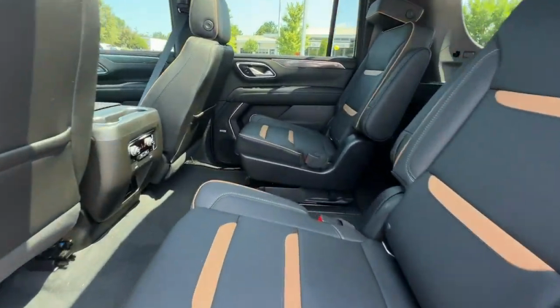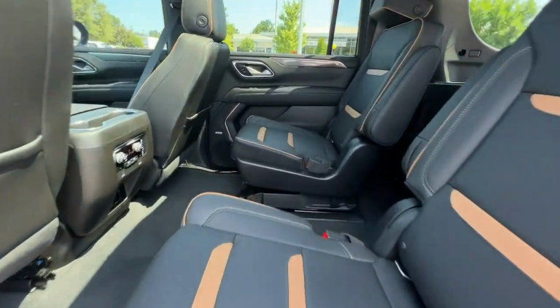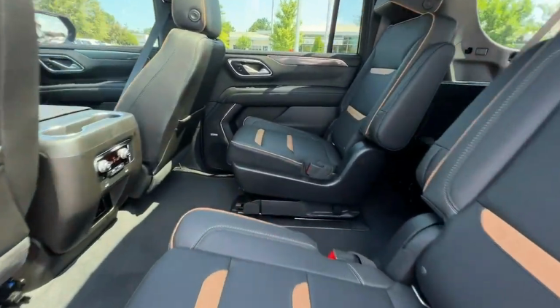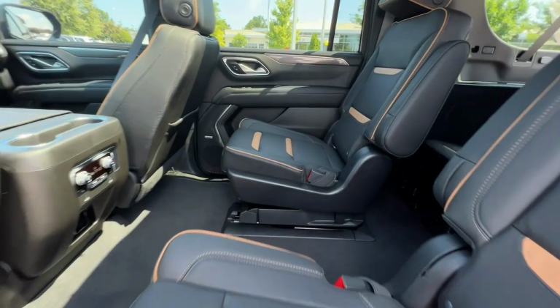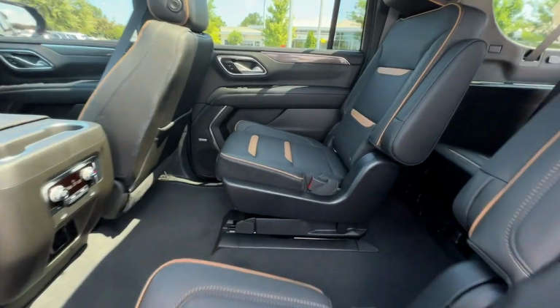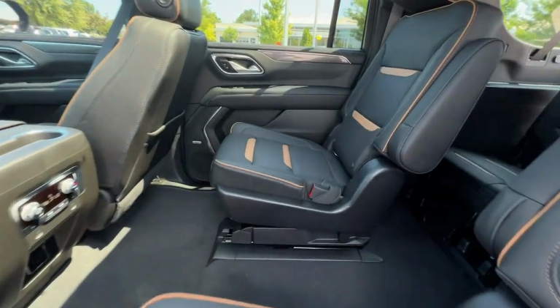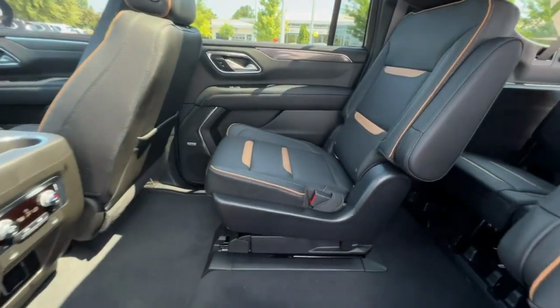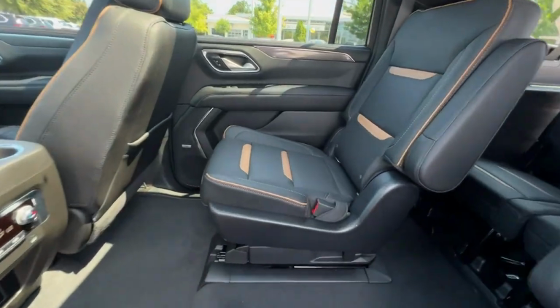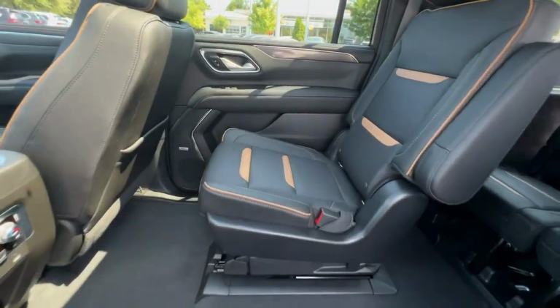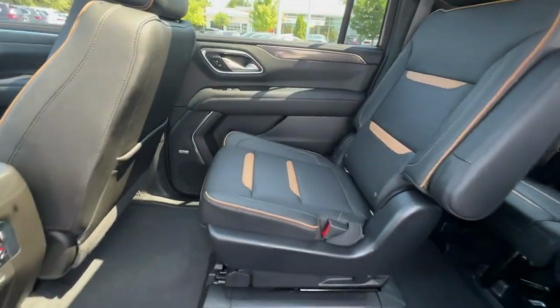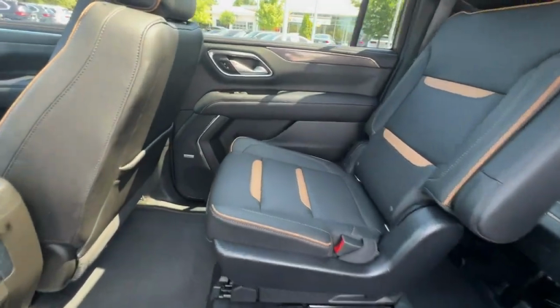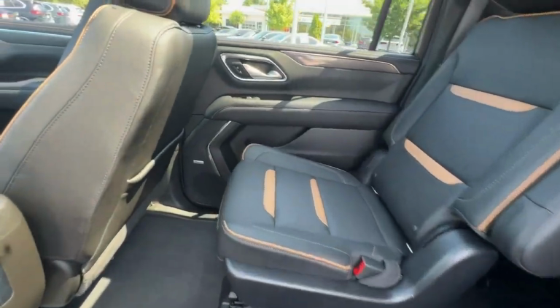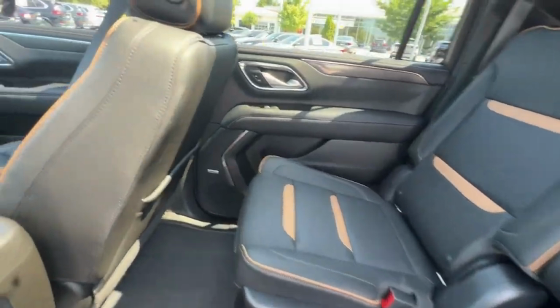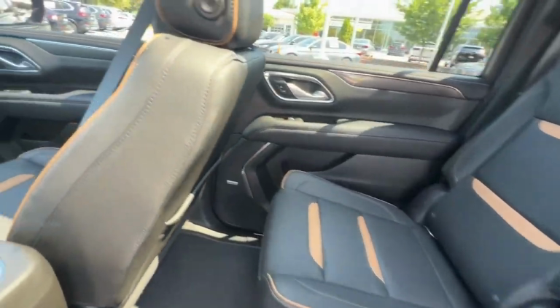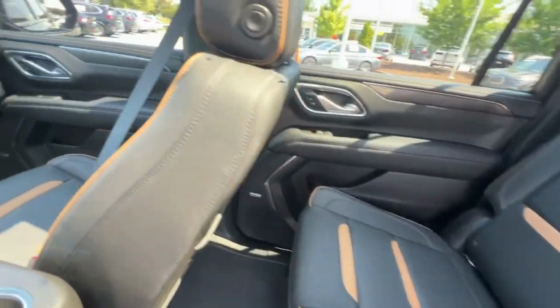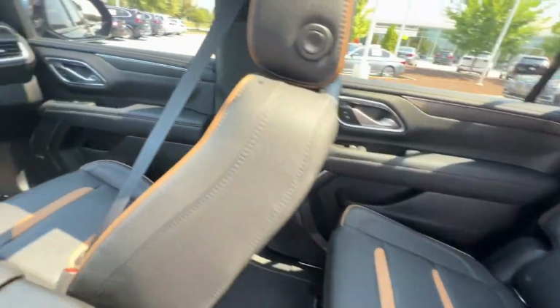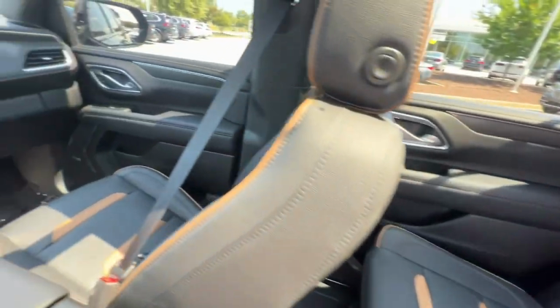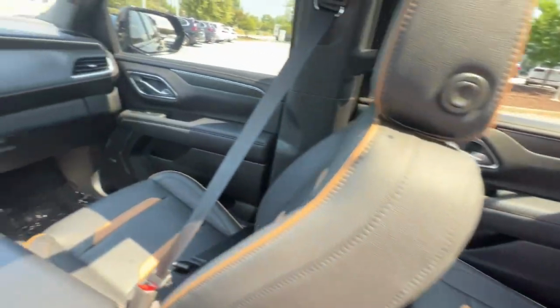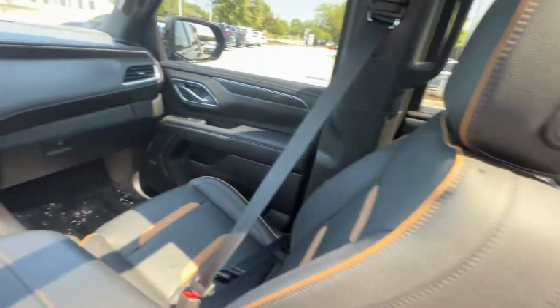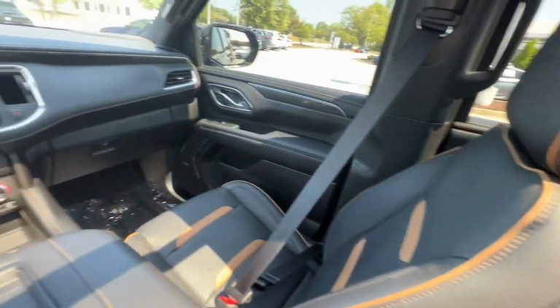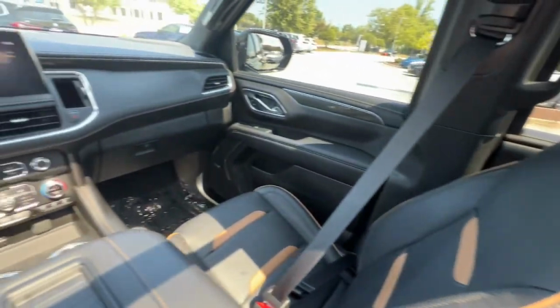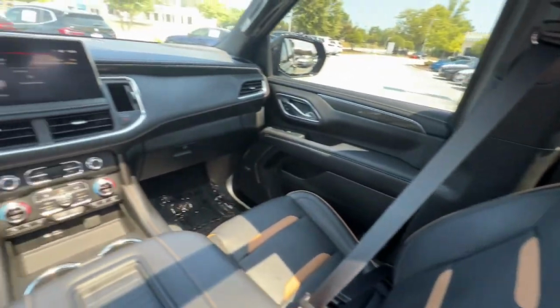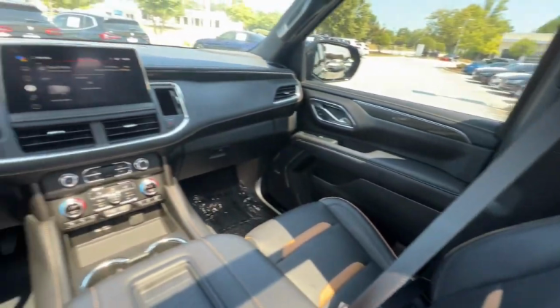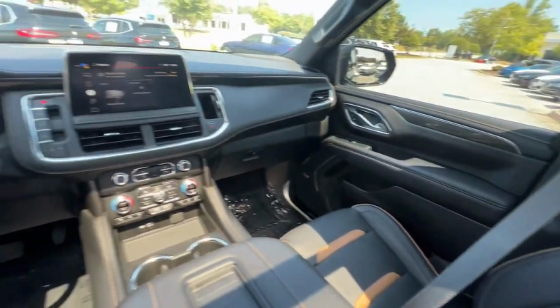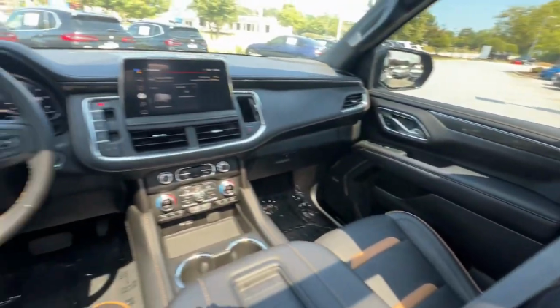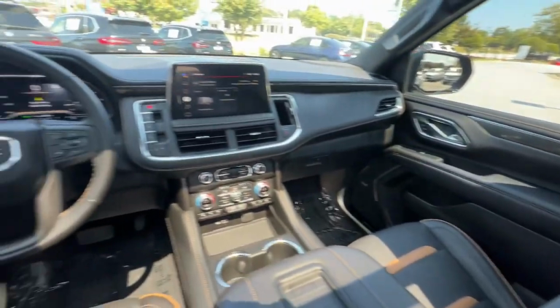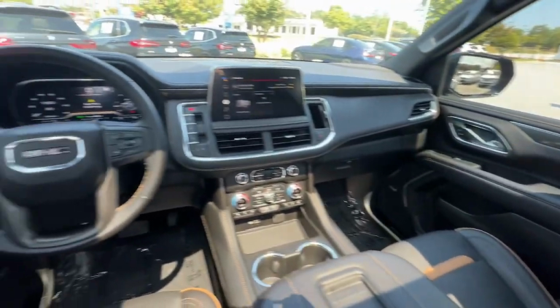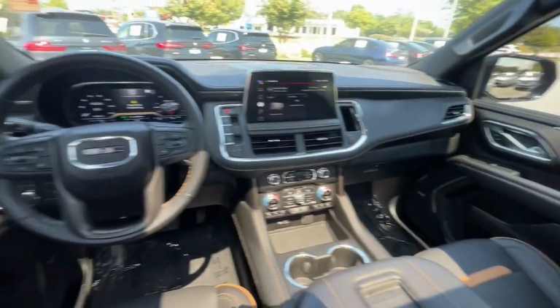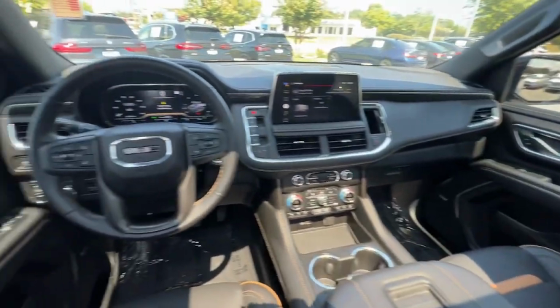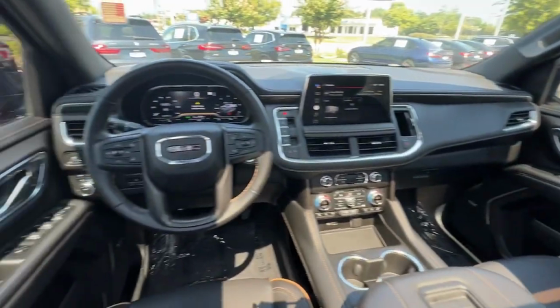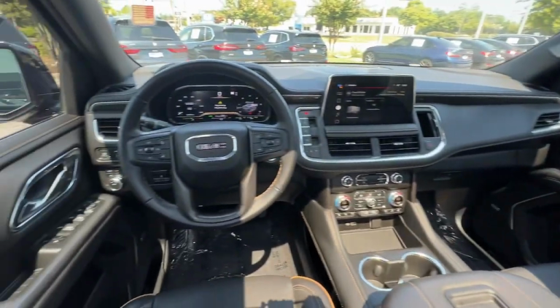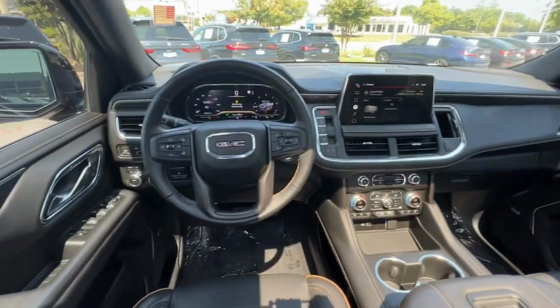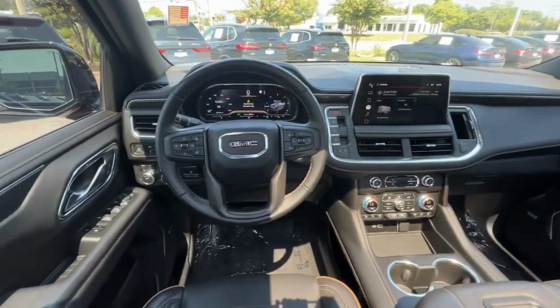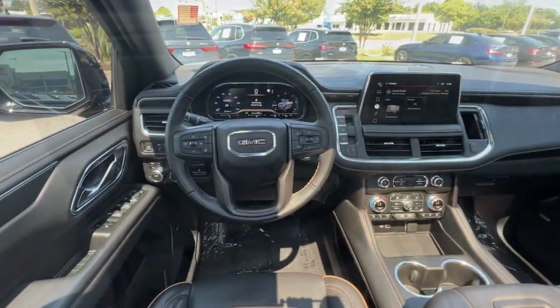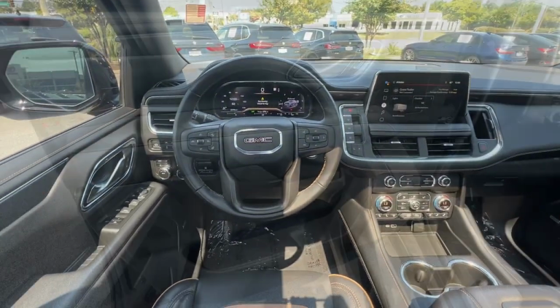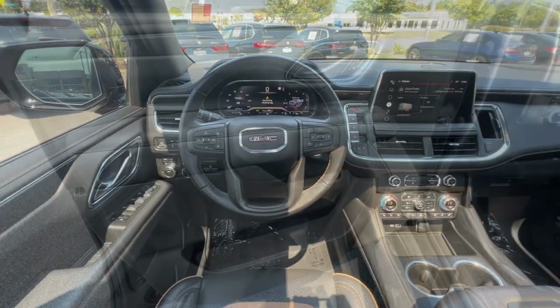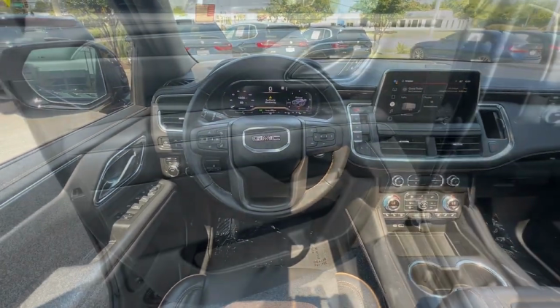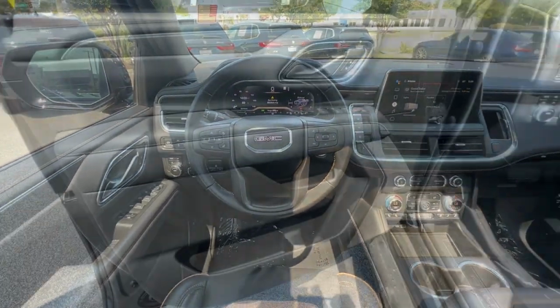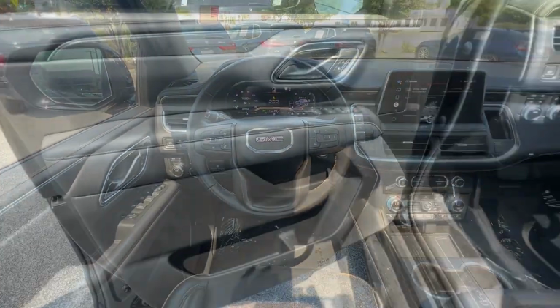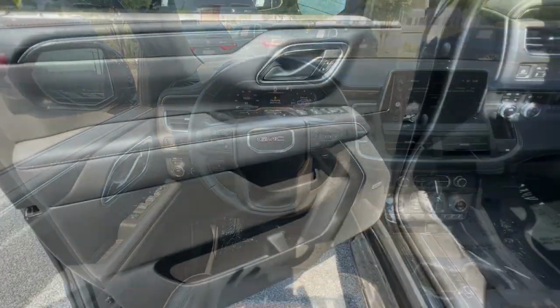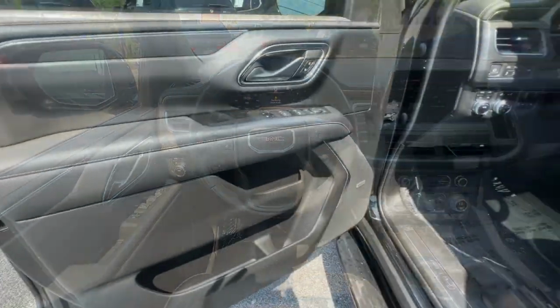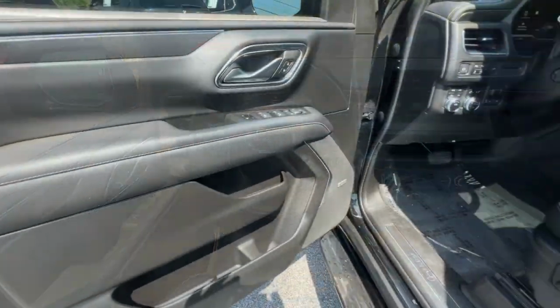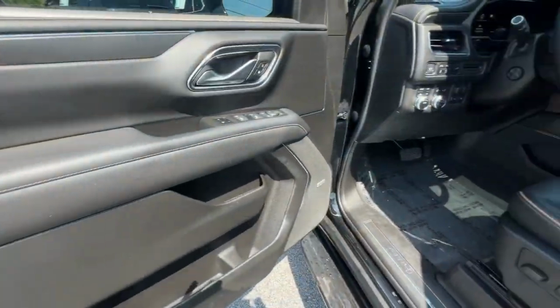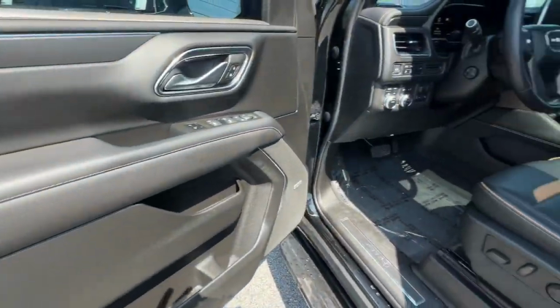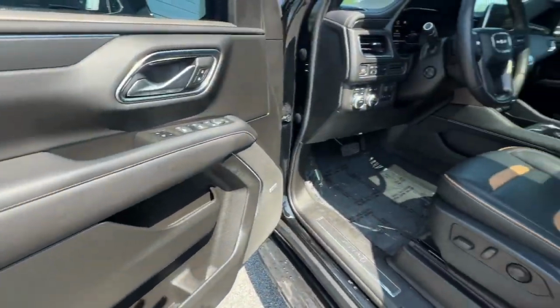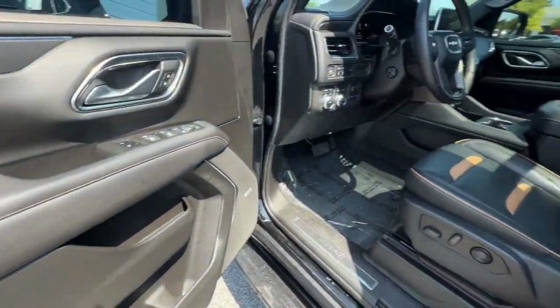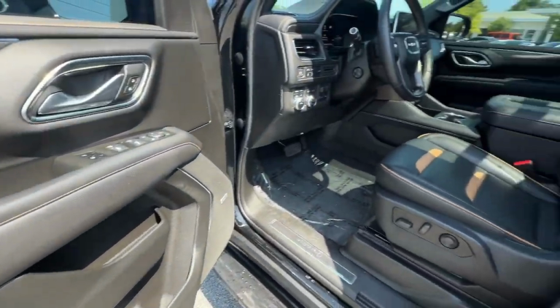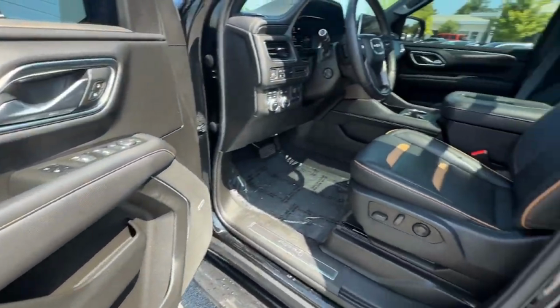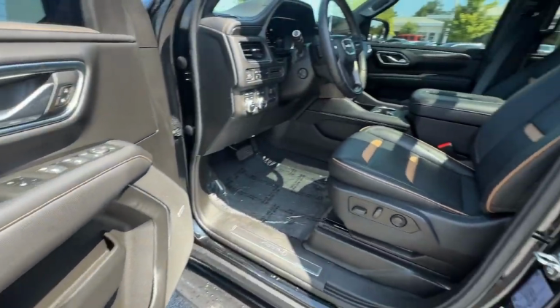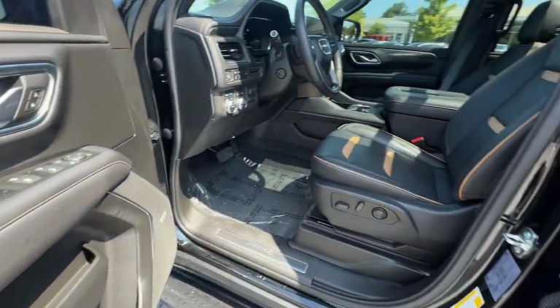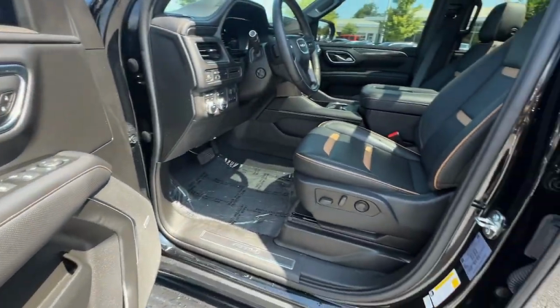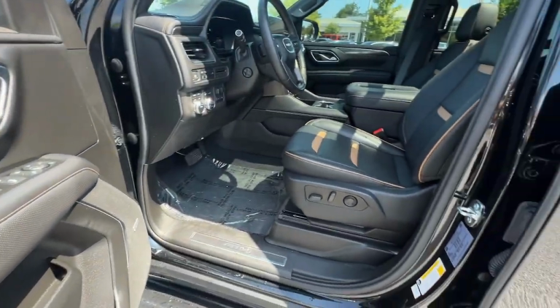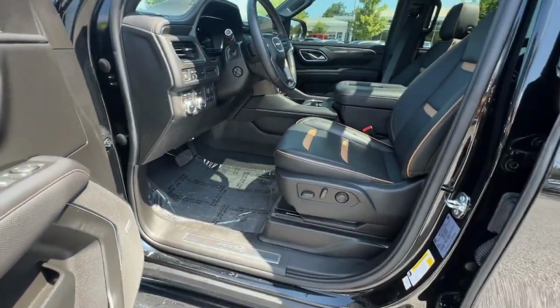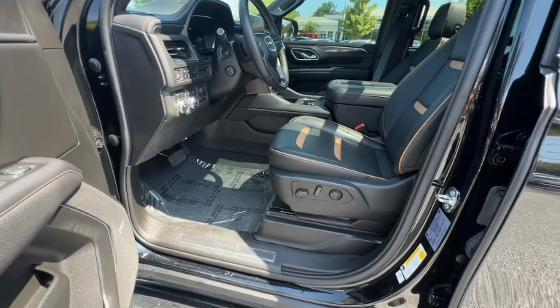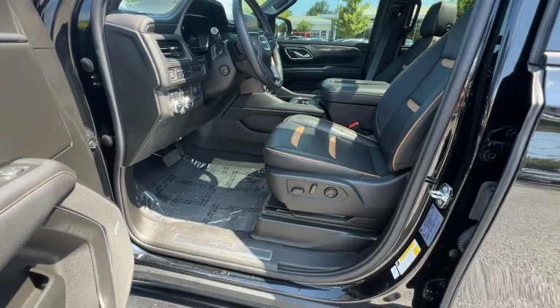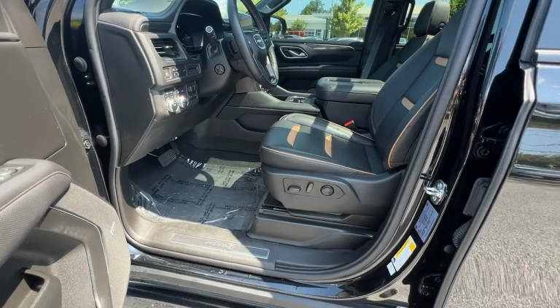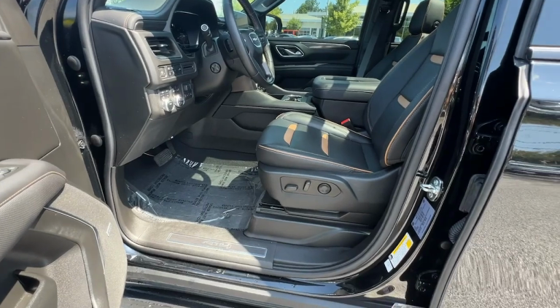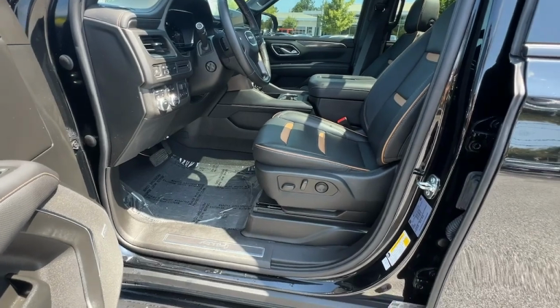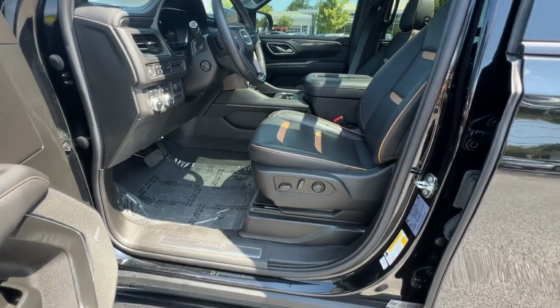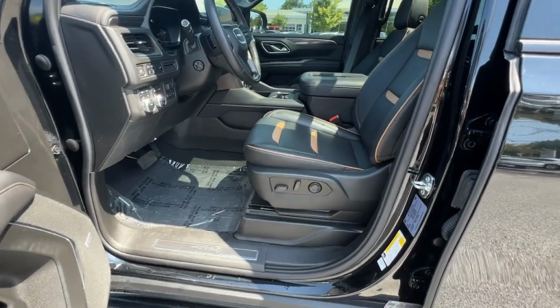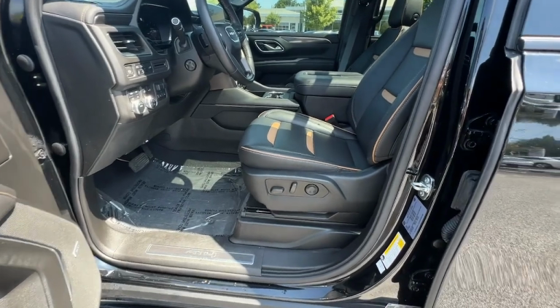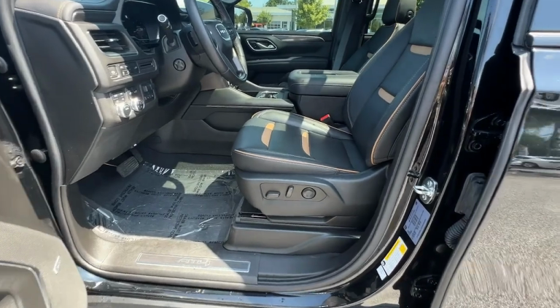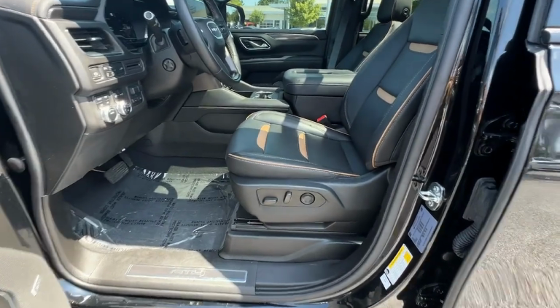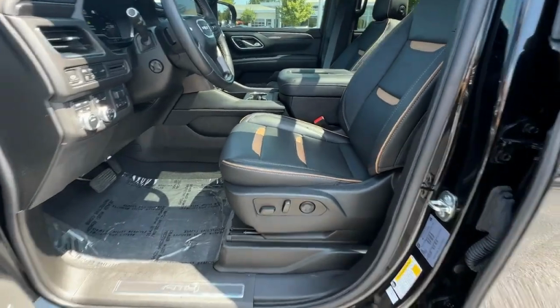Heated steering wheel, pre-collision system, panoramic roof, lane departure warning, navigation system.